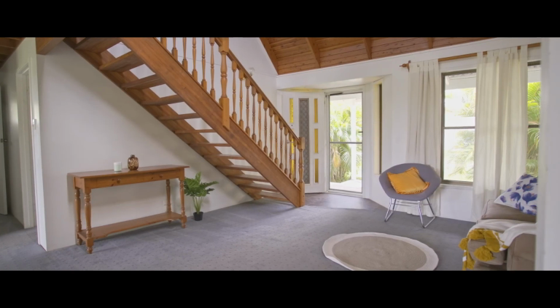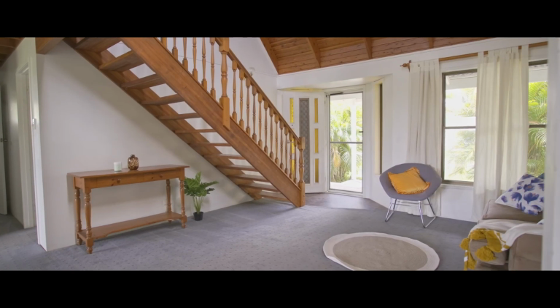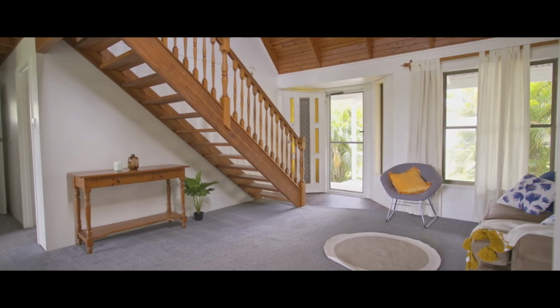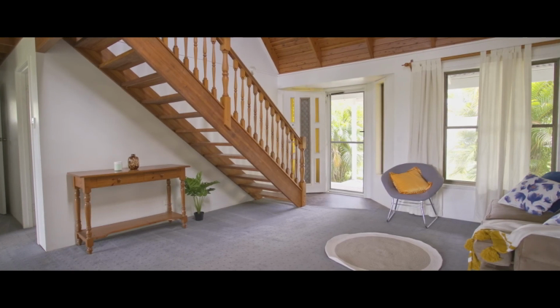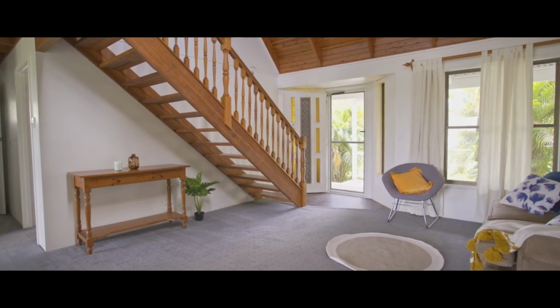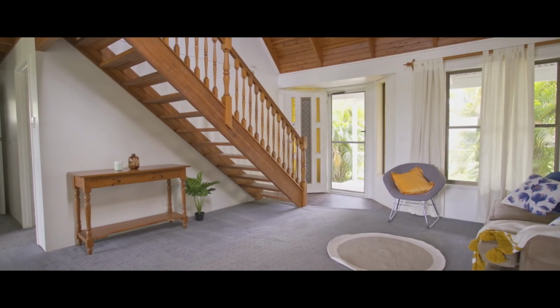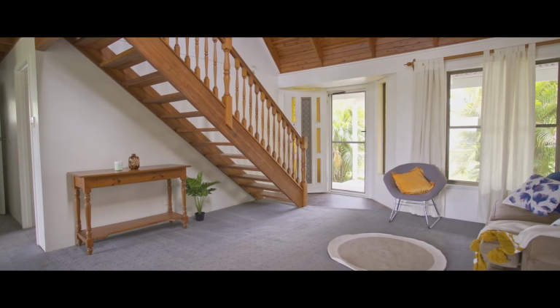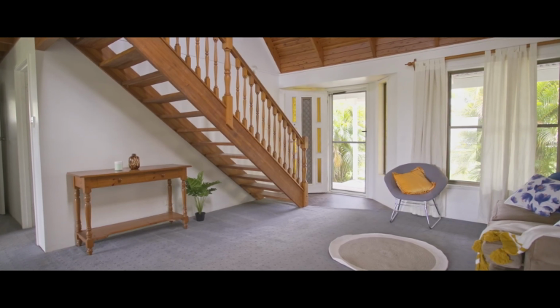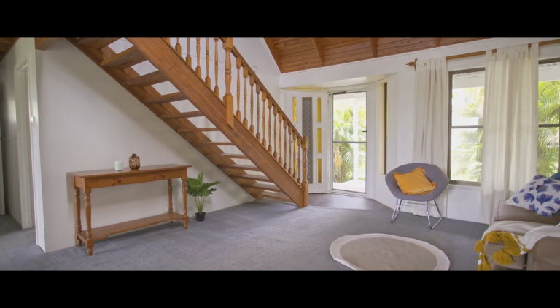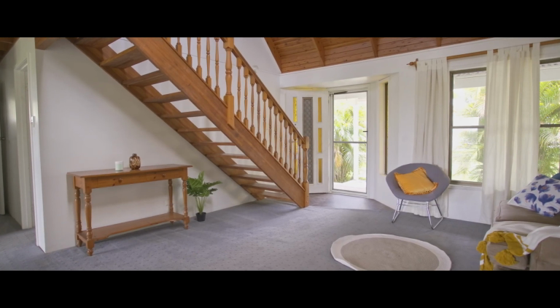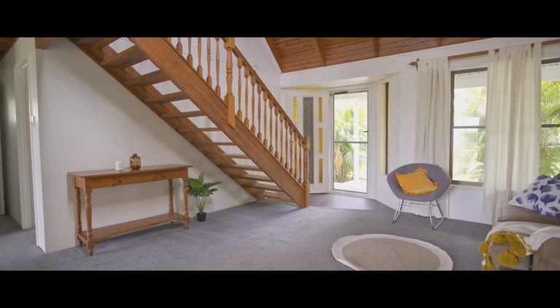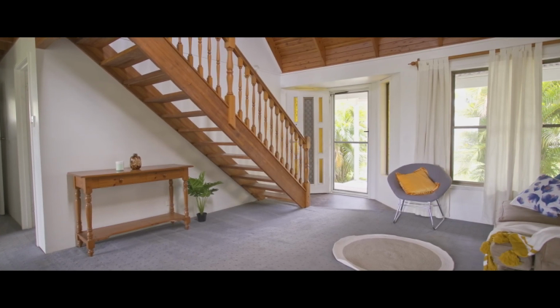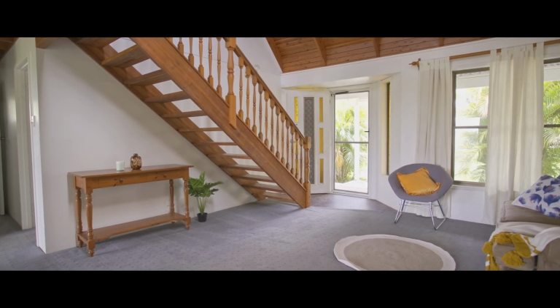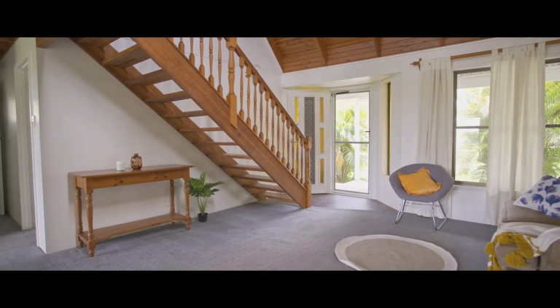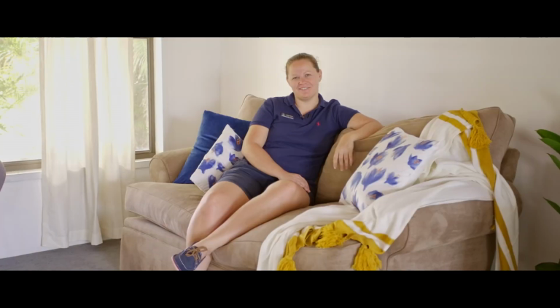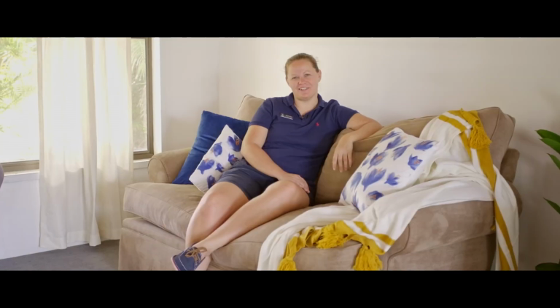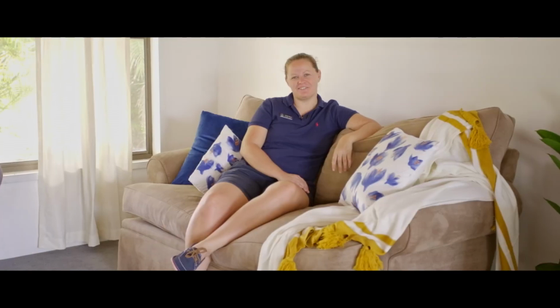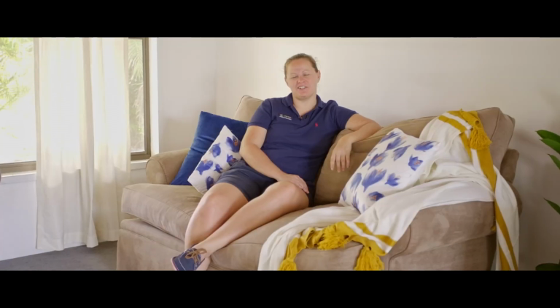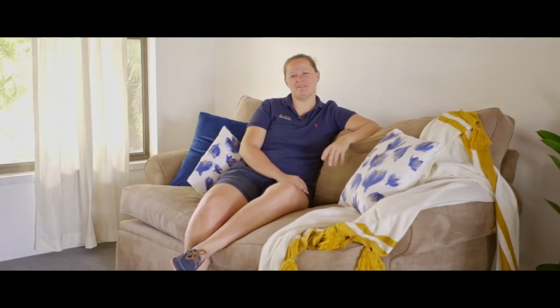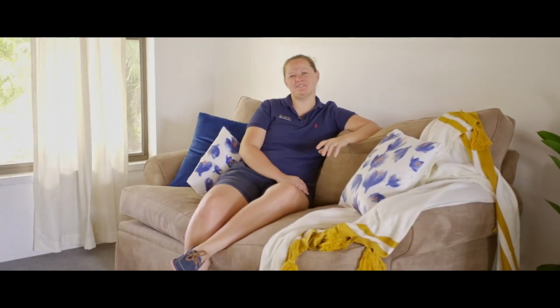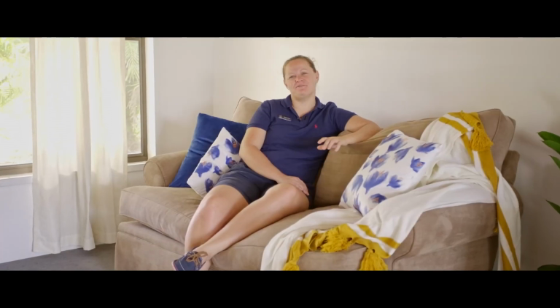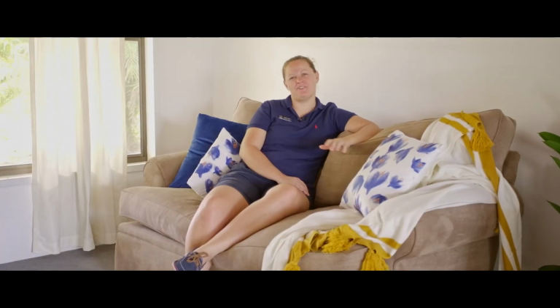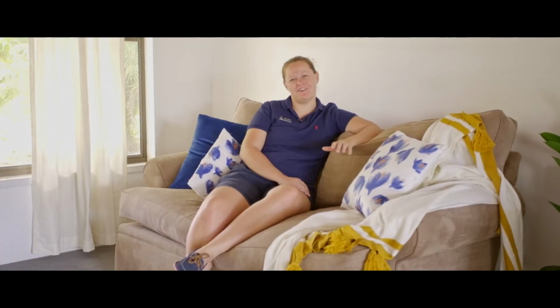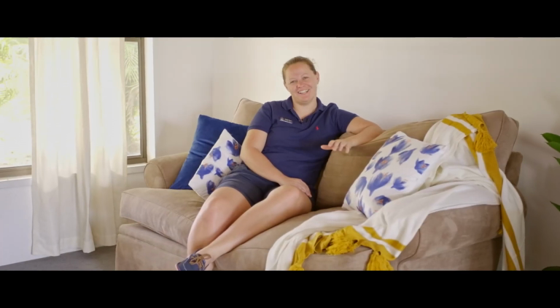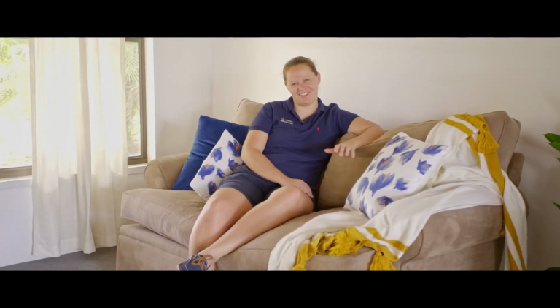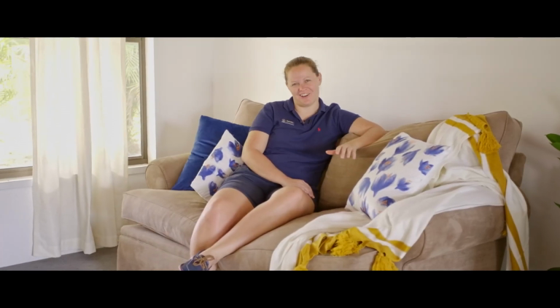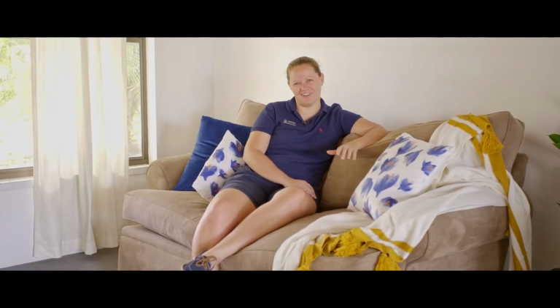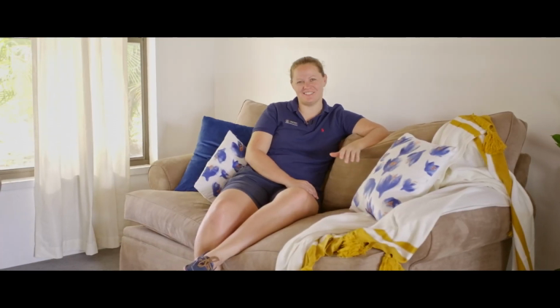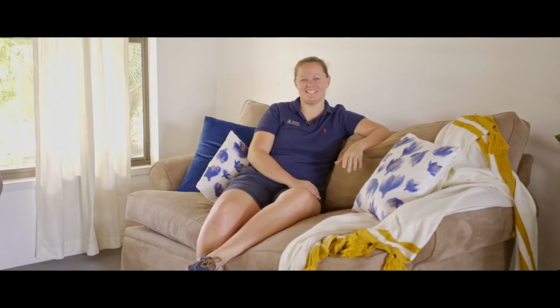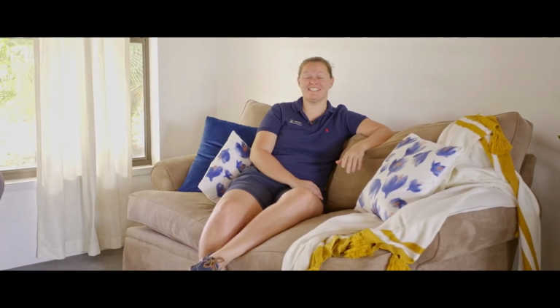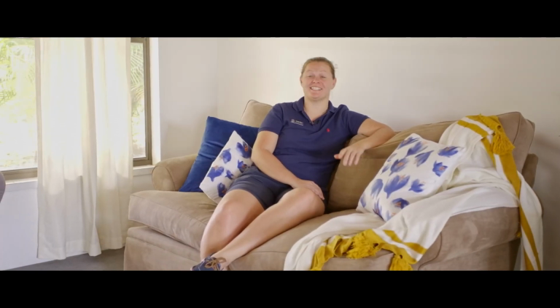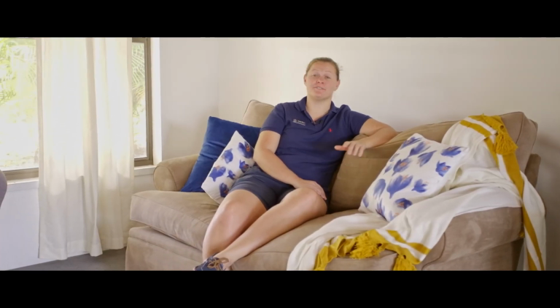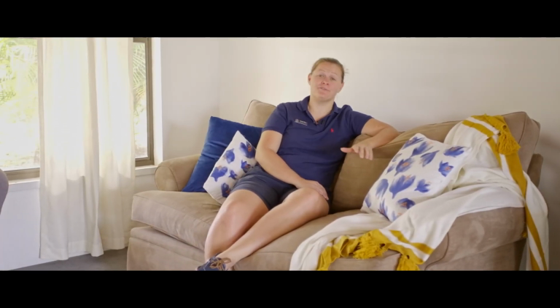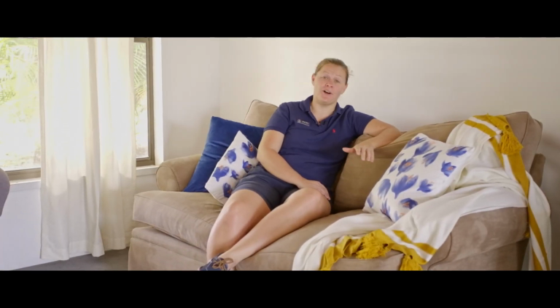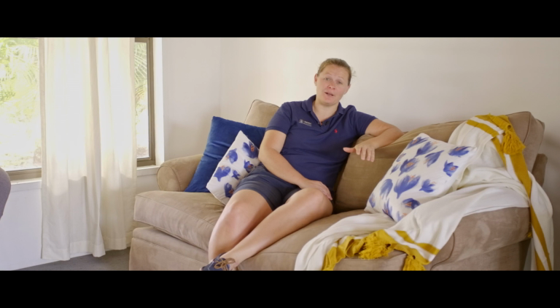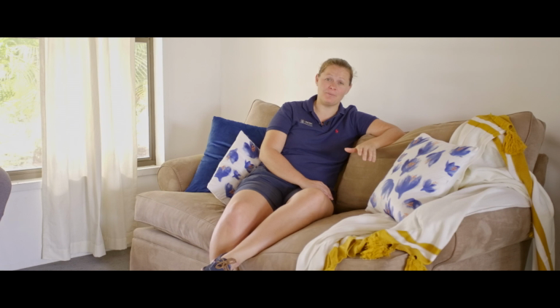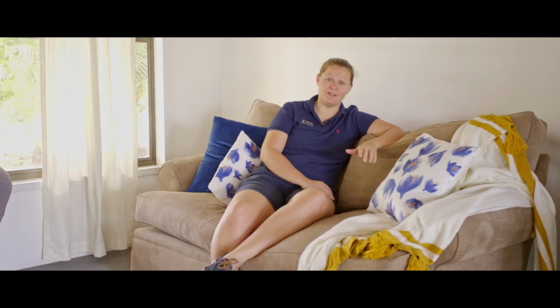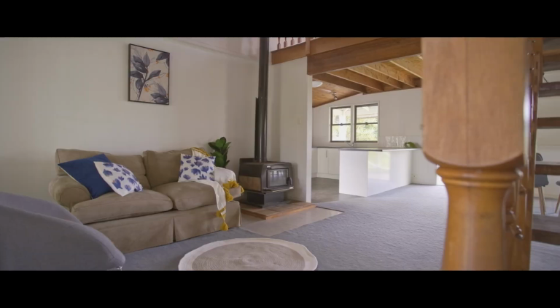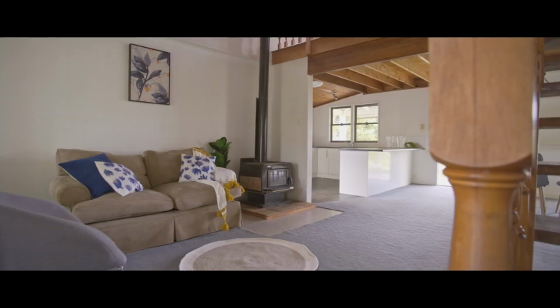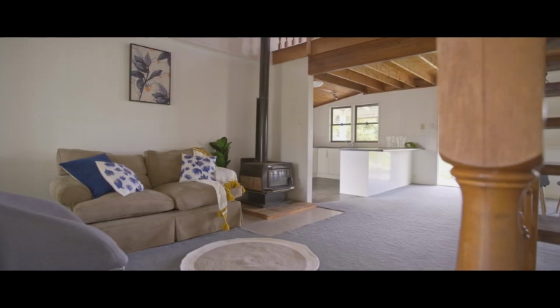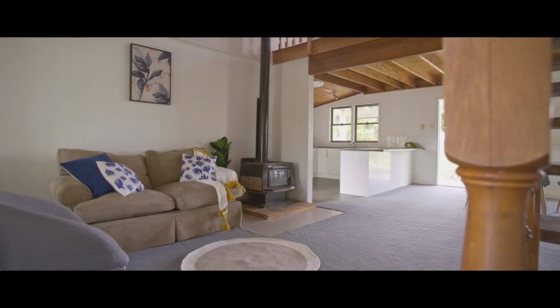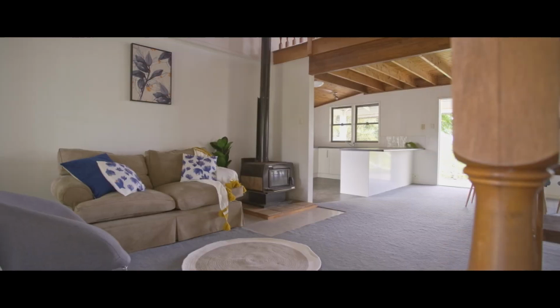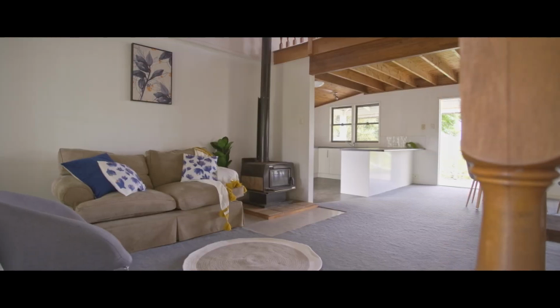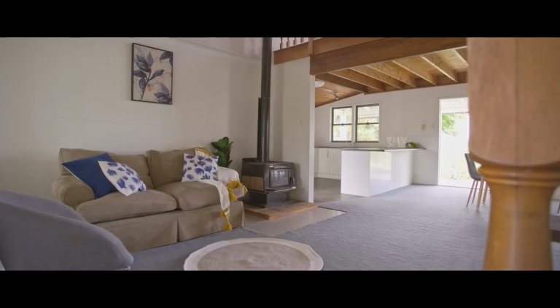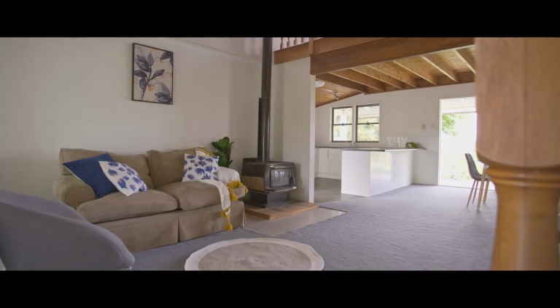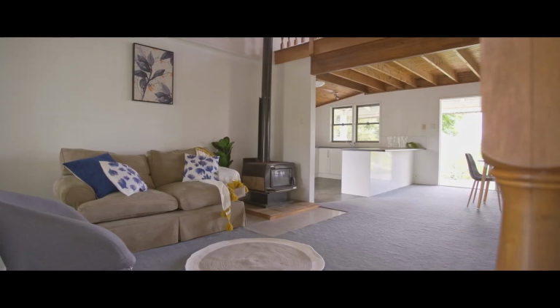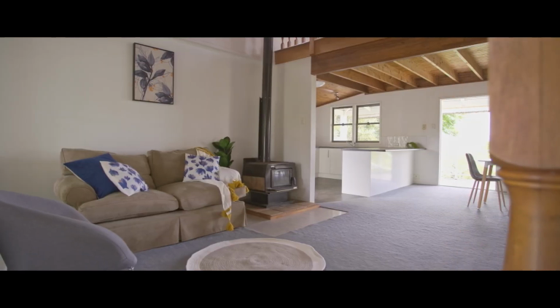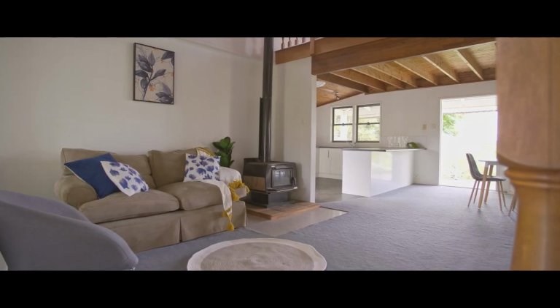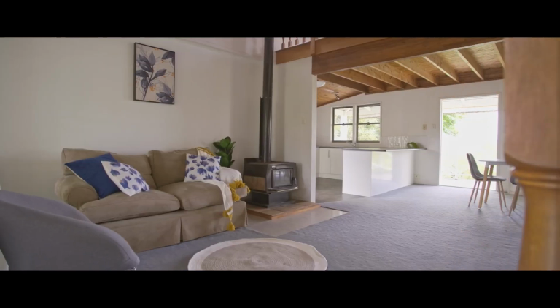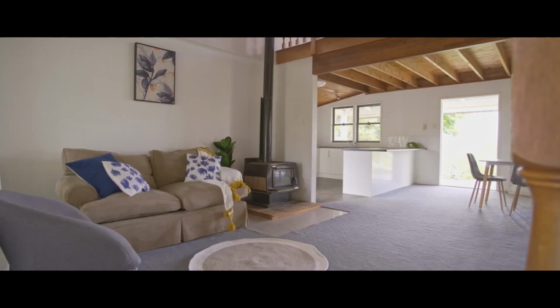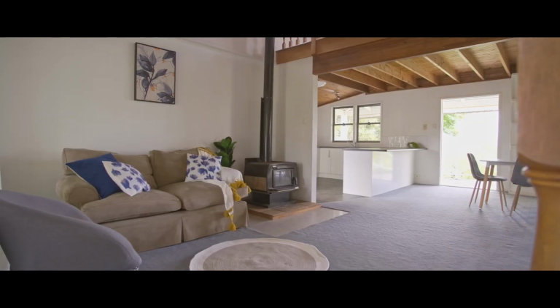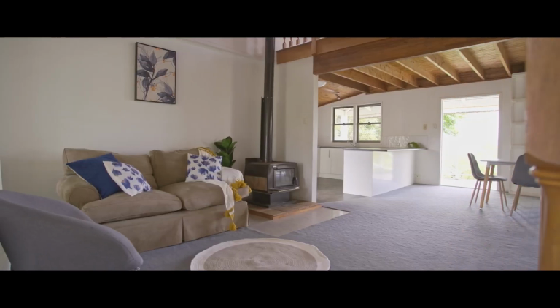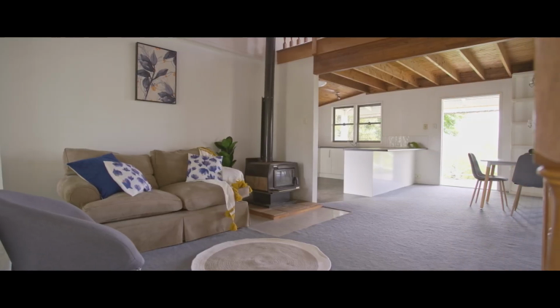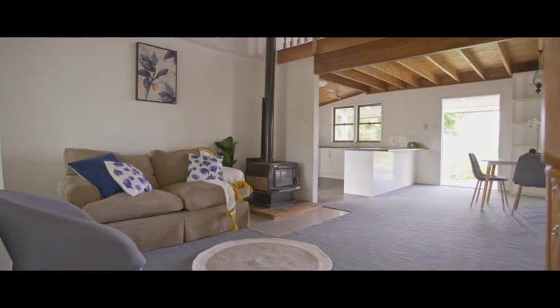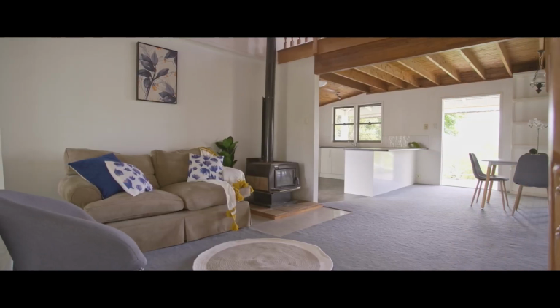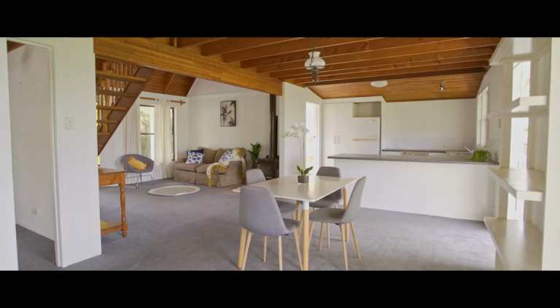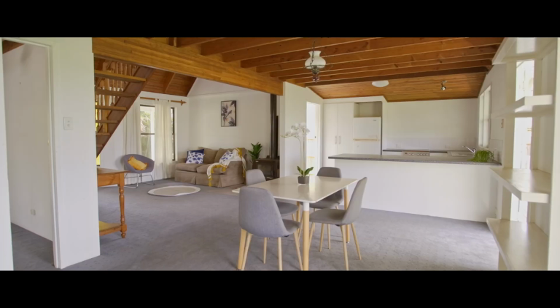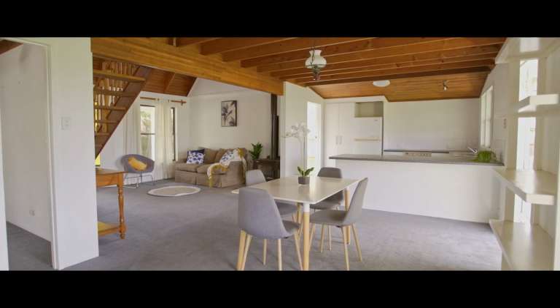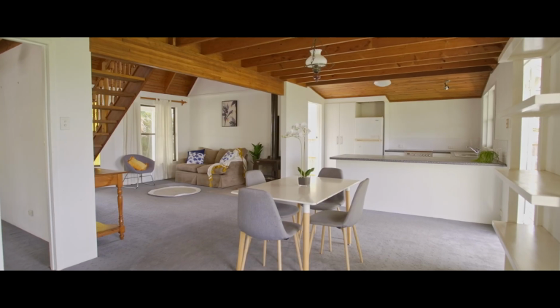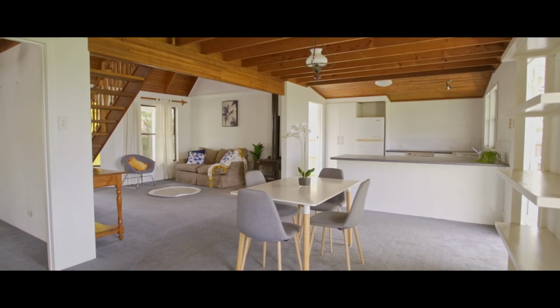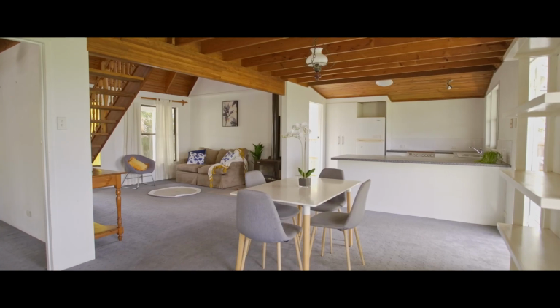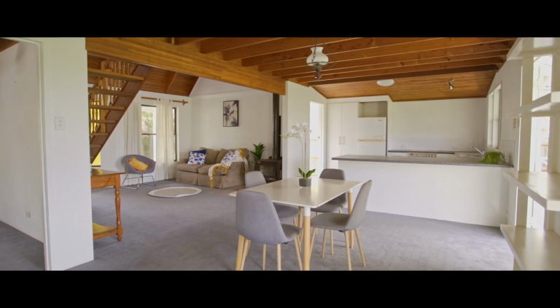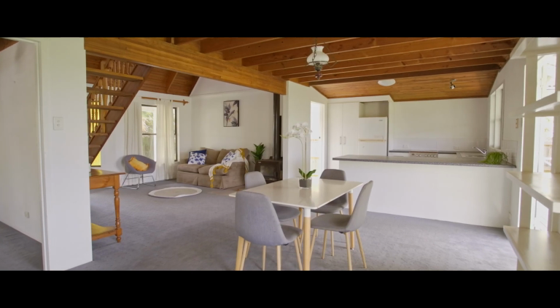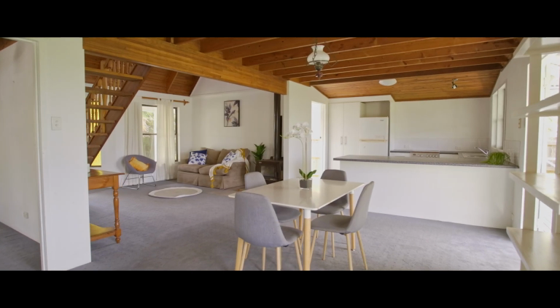This large open plan living room is very cozy. There's a fireplace, soaring ceilings and views from every window.